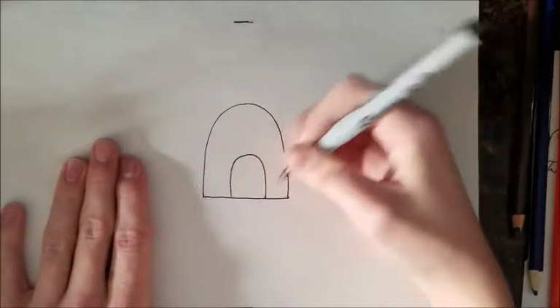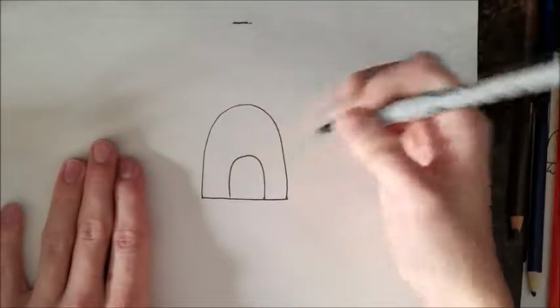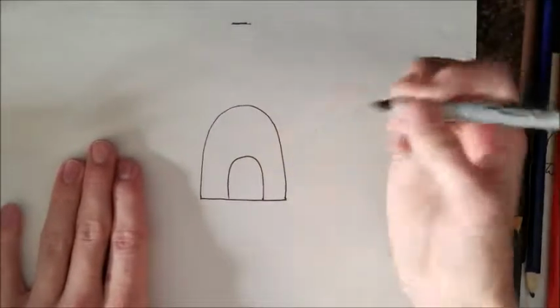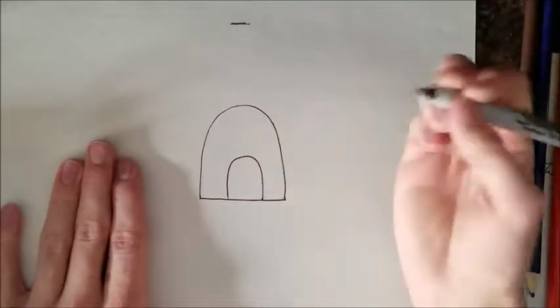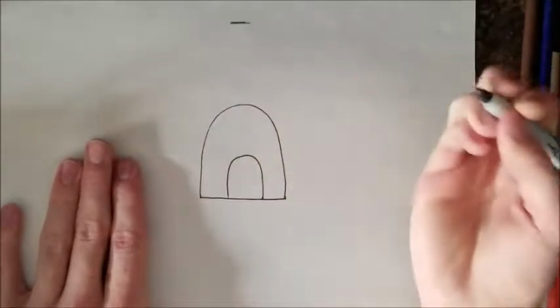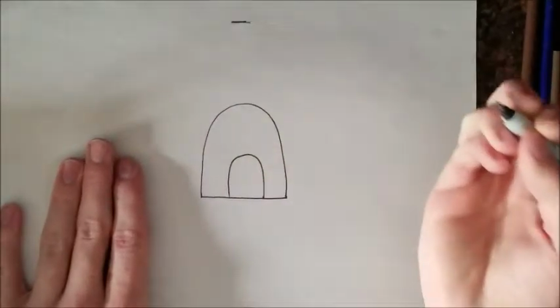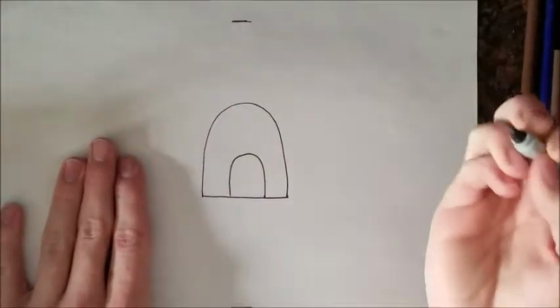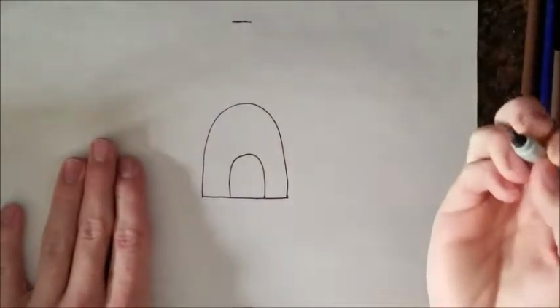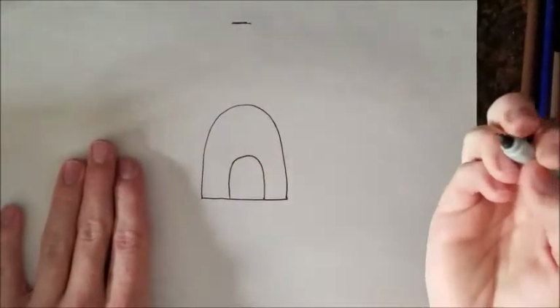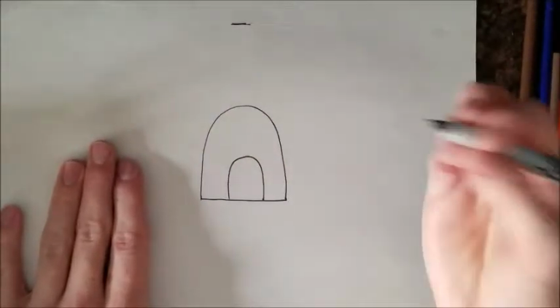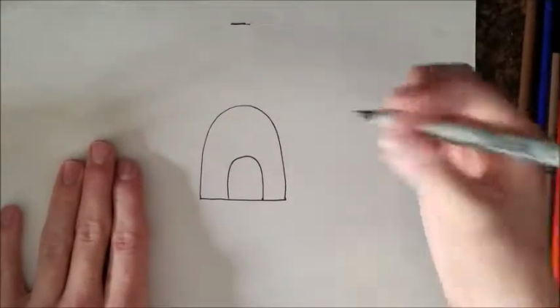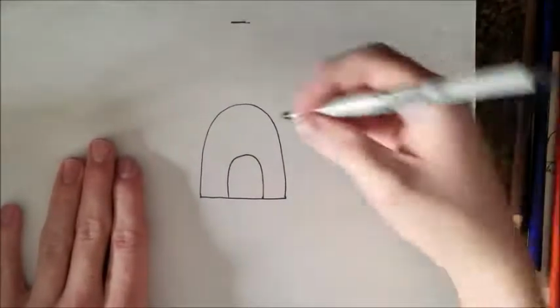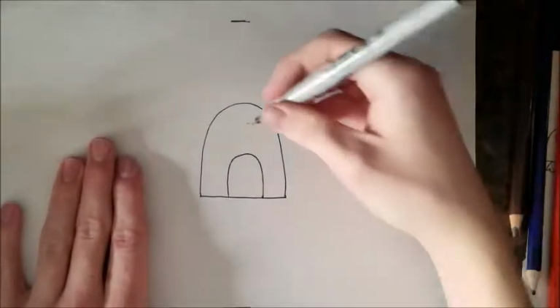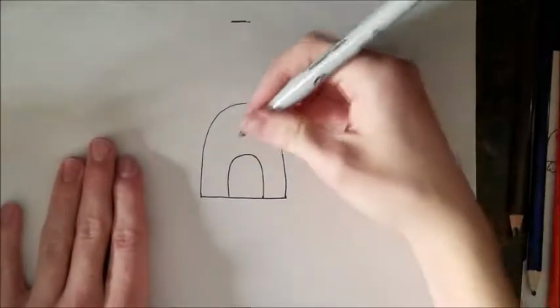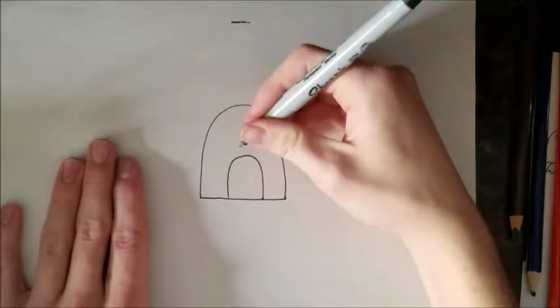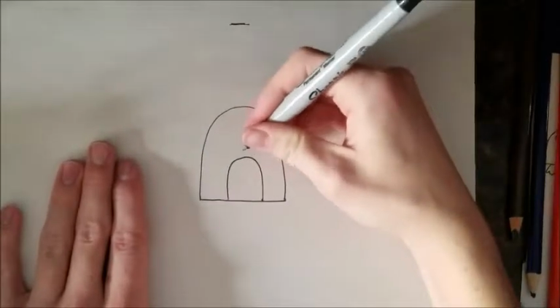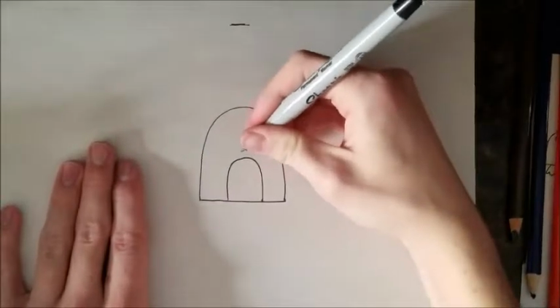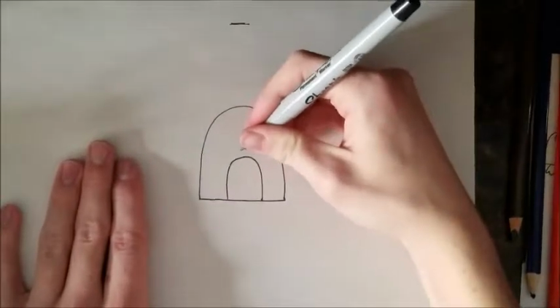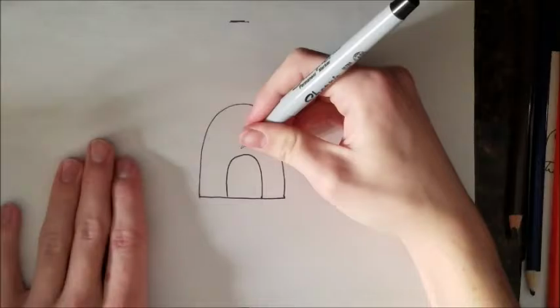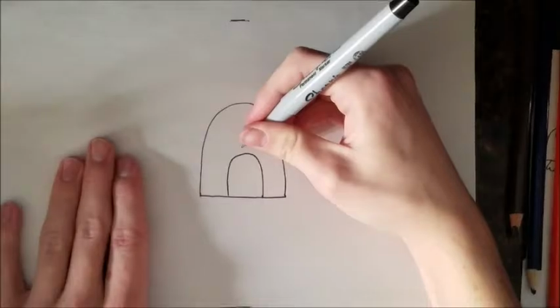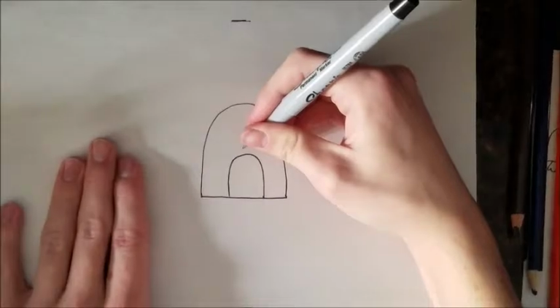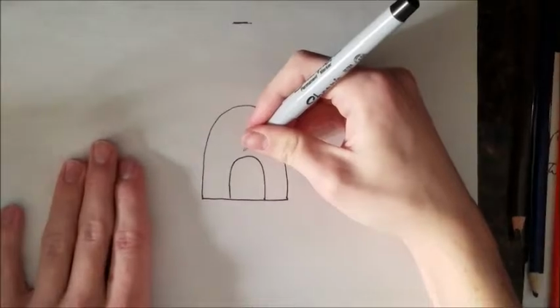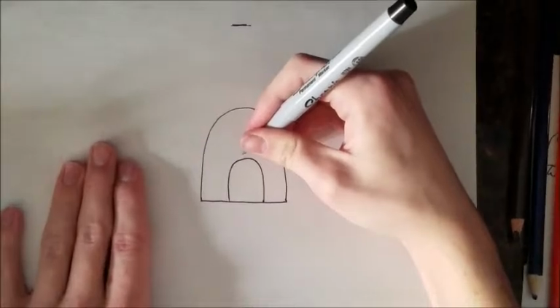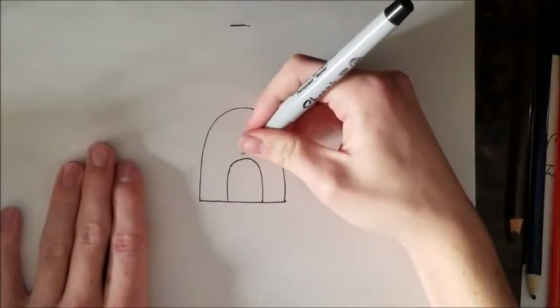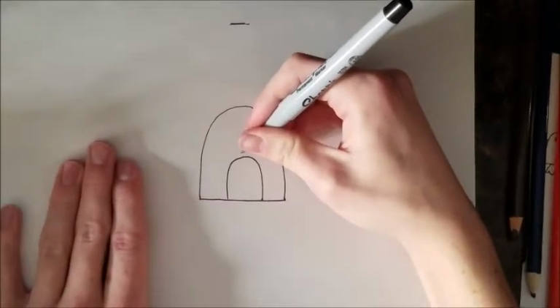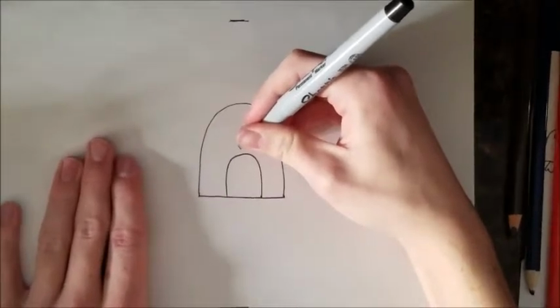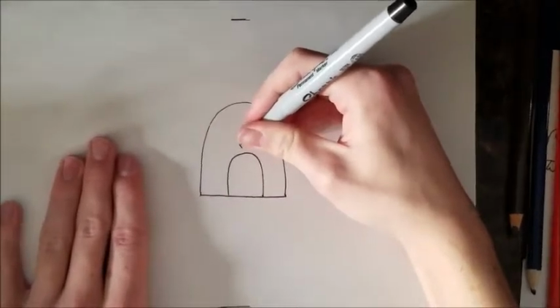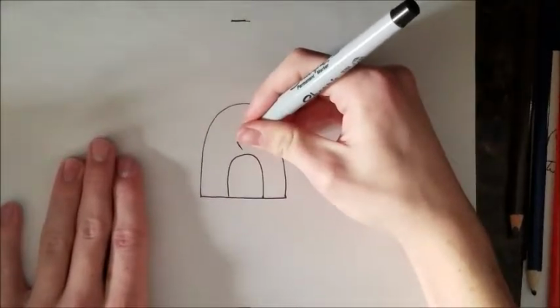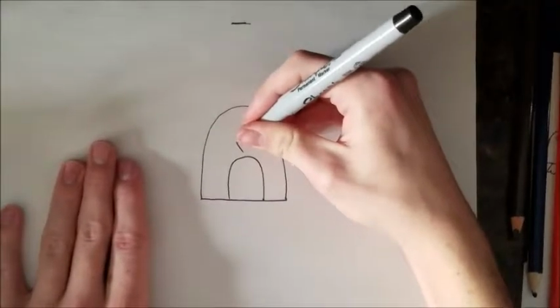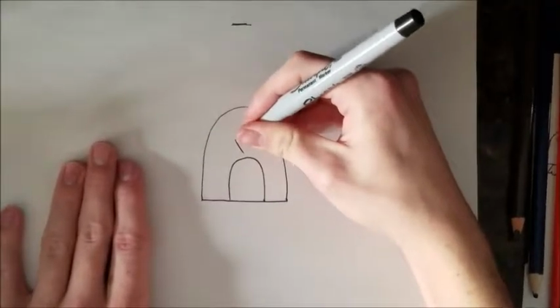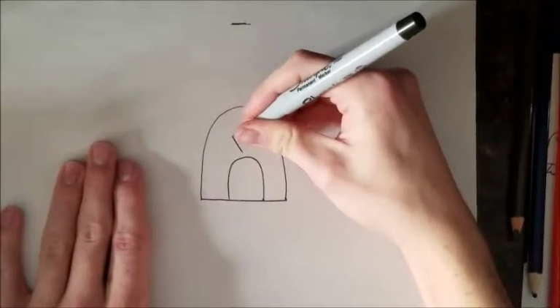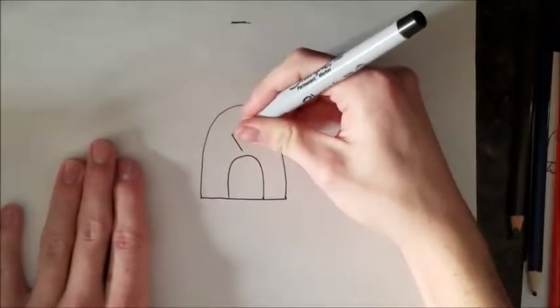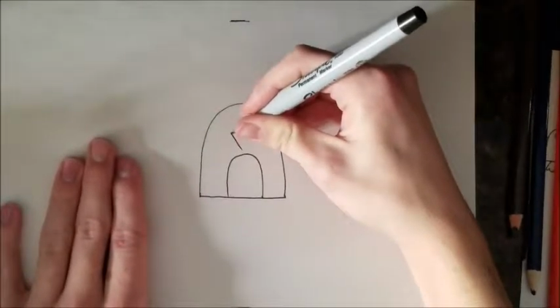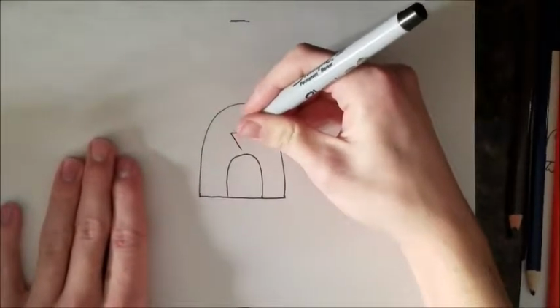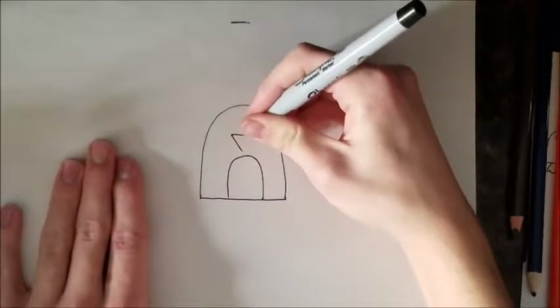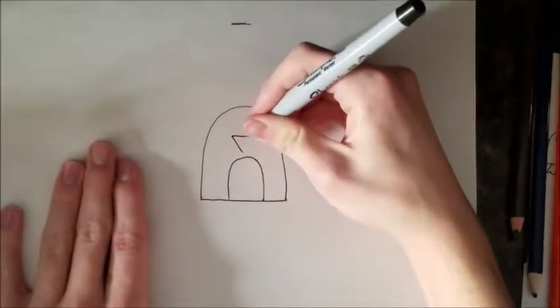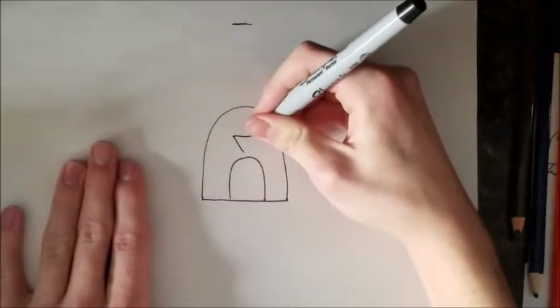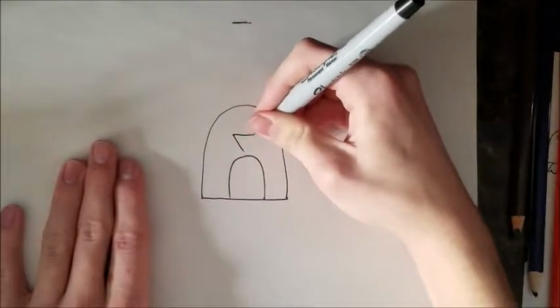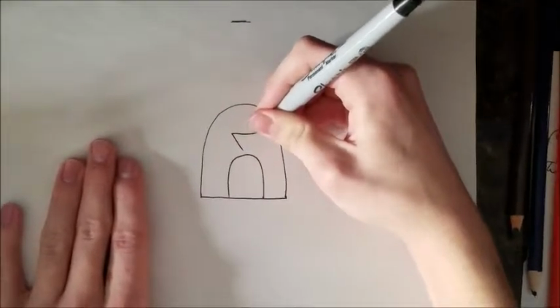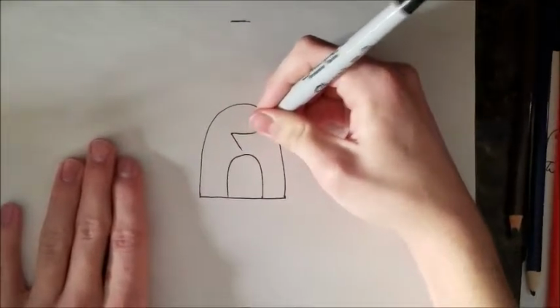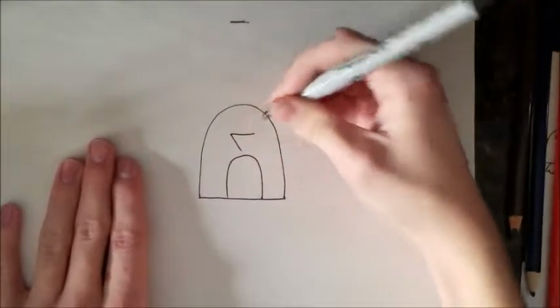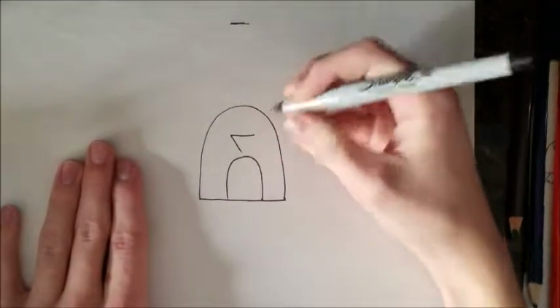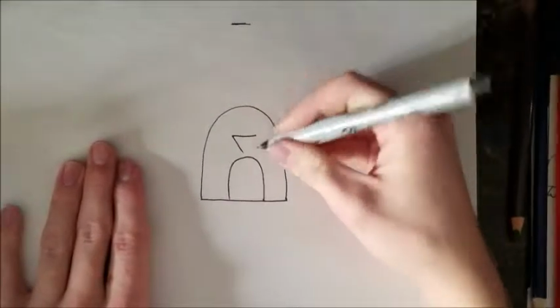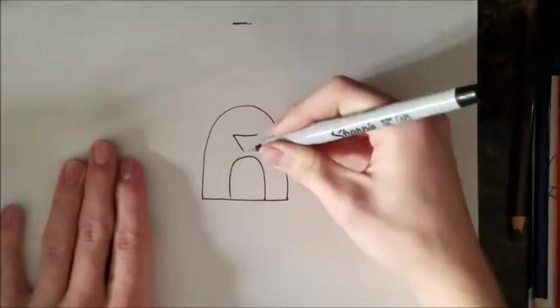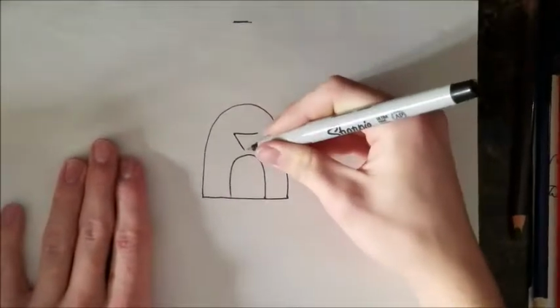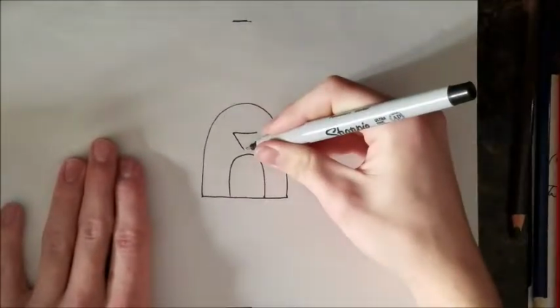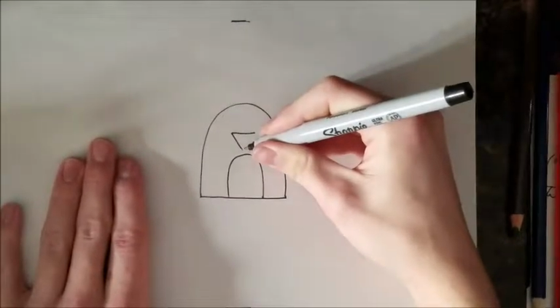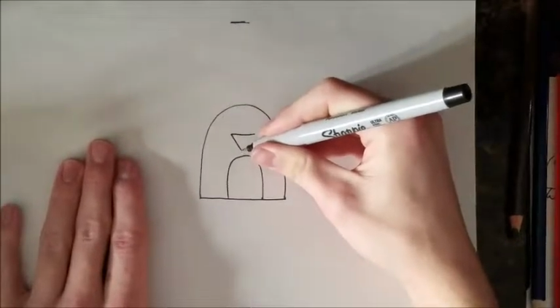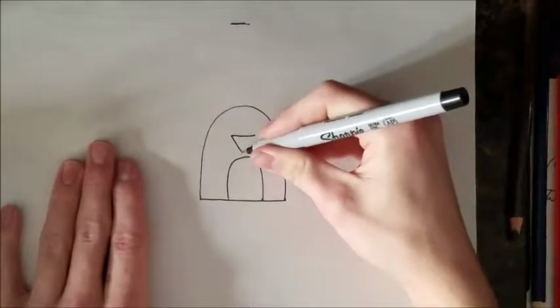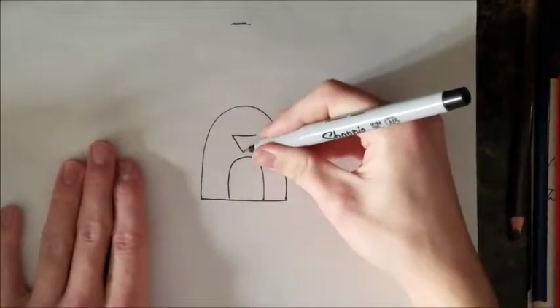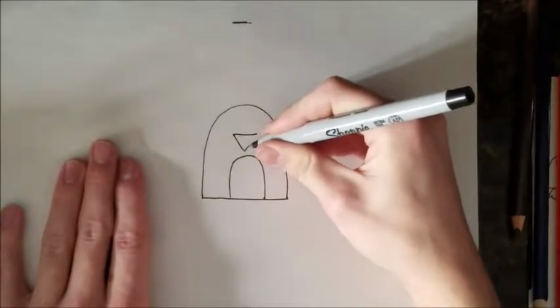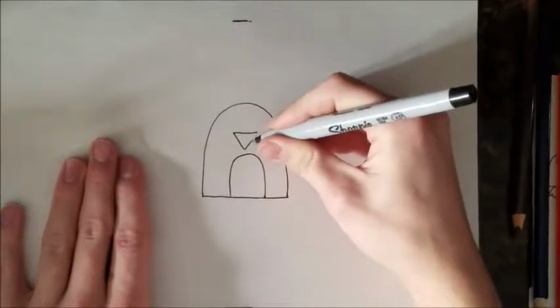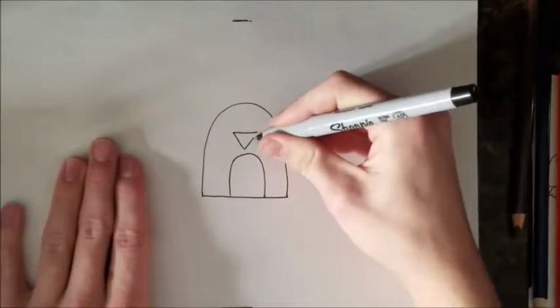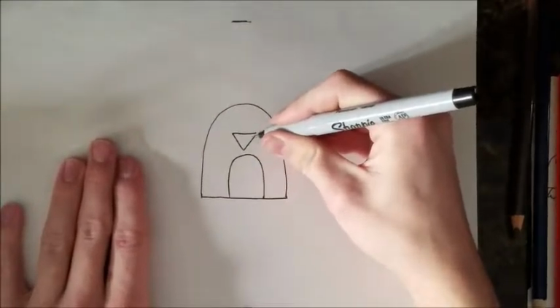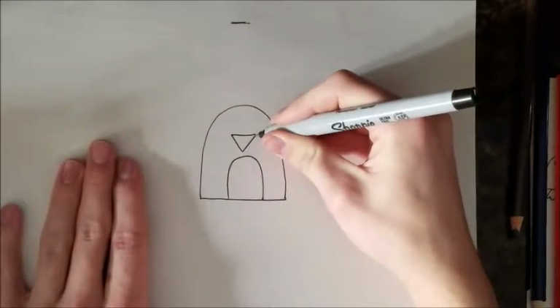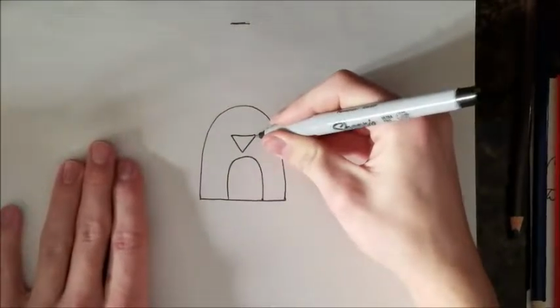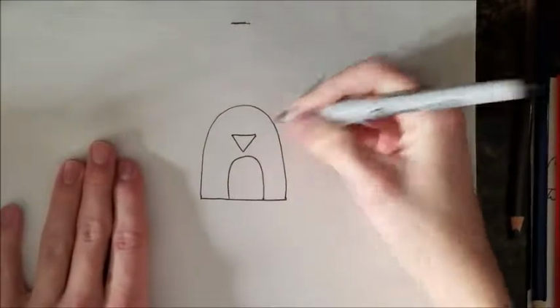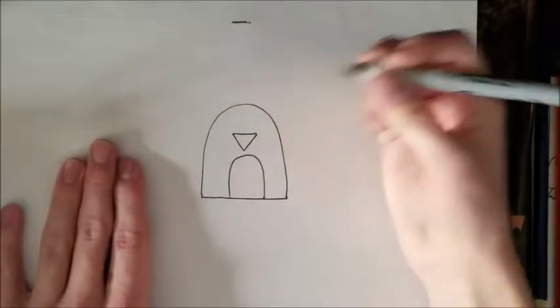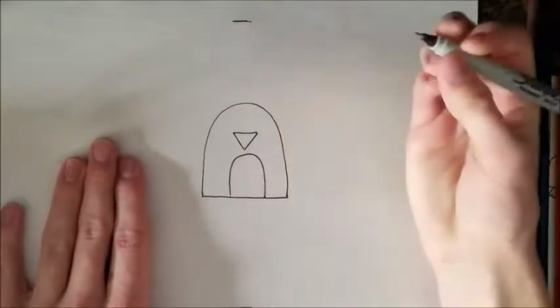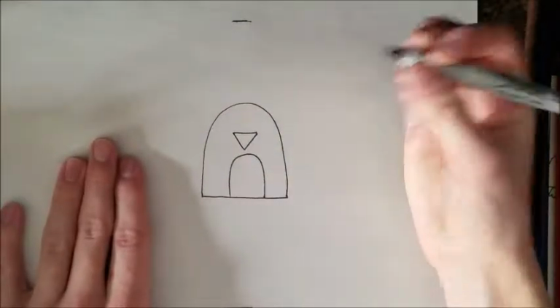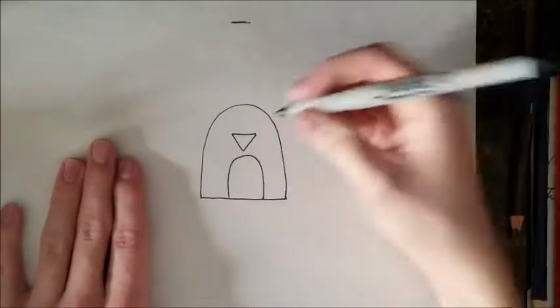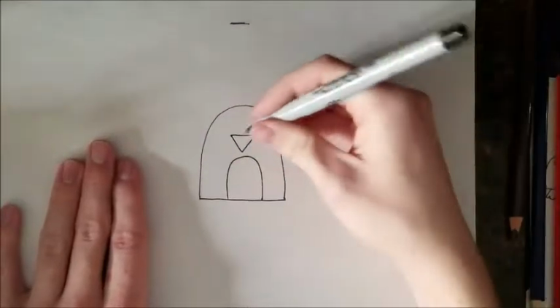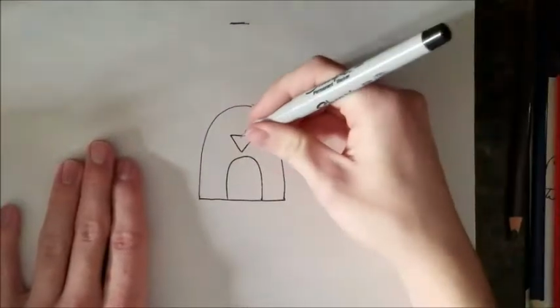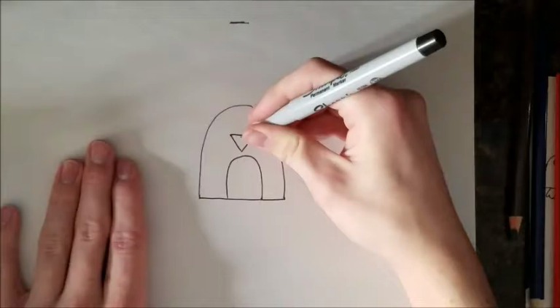Next, you're going to want to draw the beak. It's going to be super simple, like this. And then two lines.